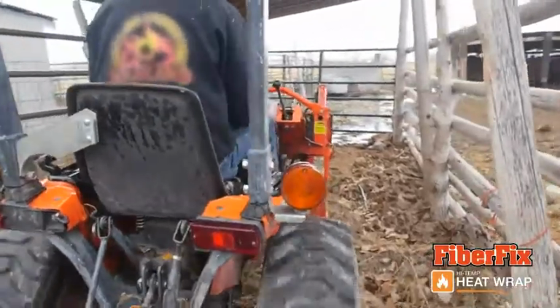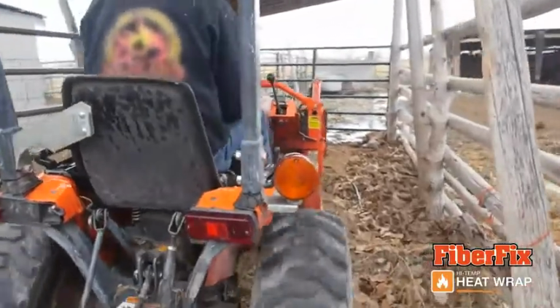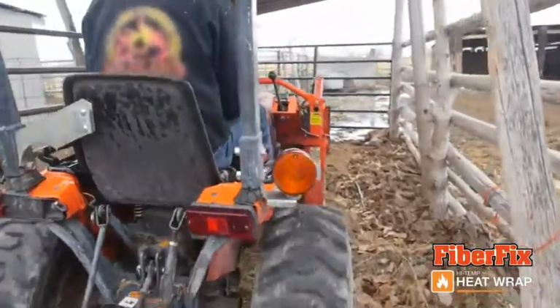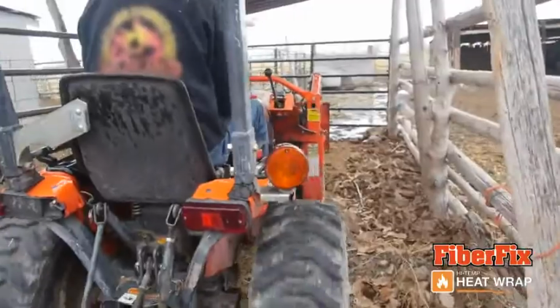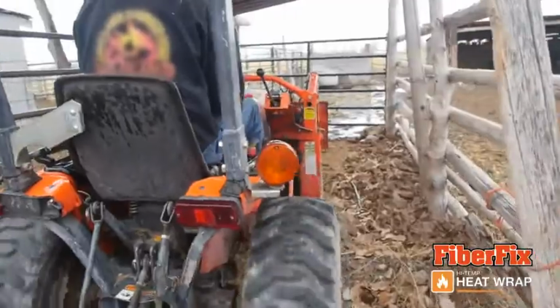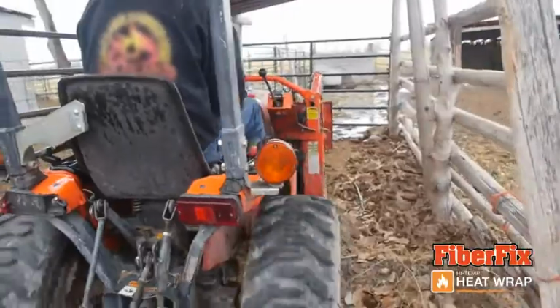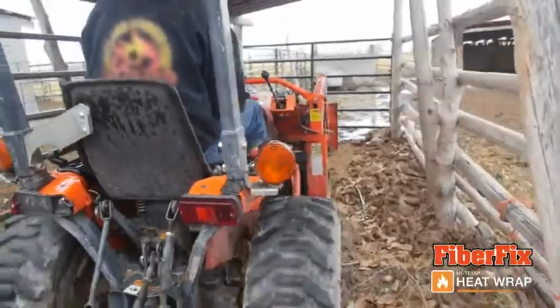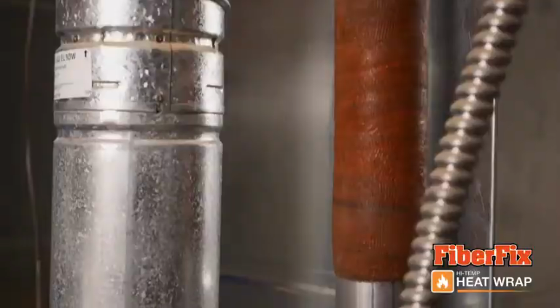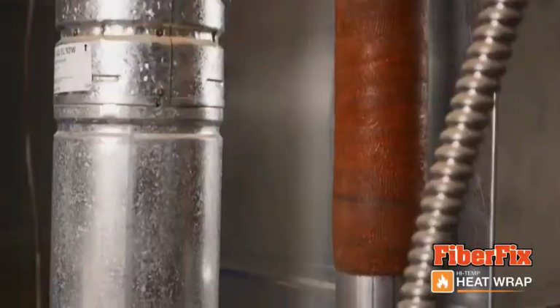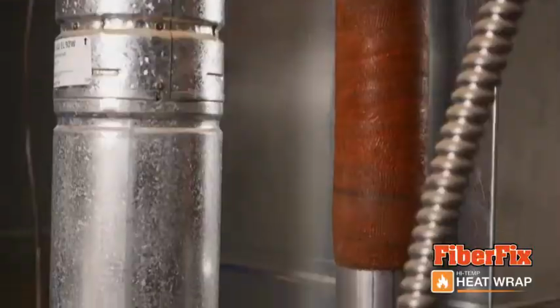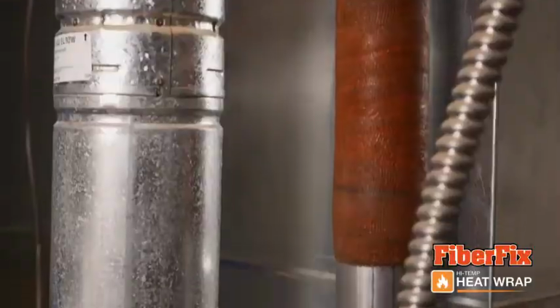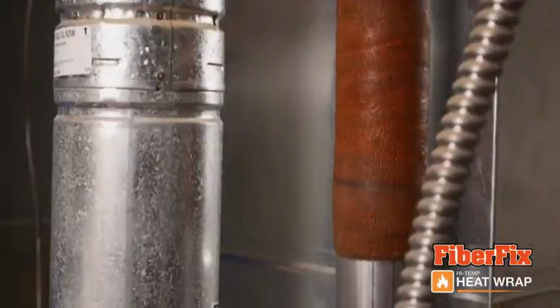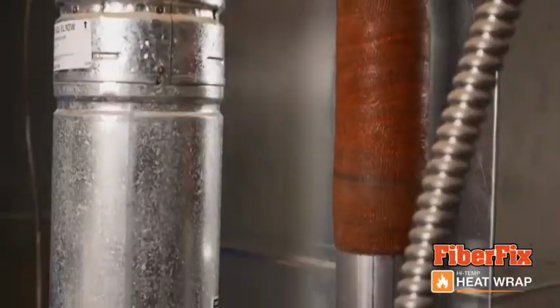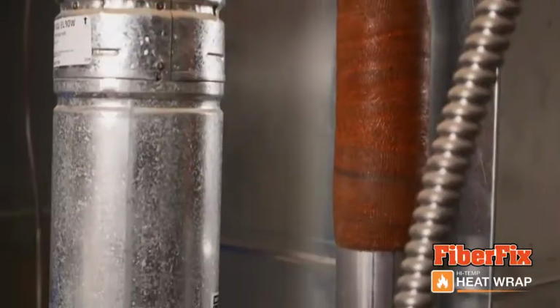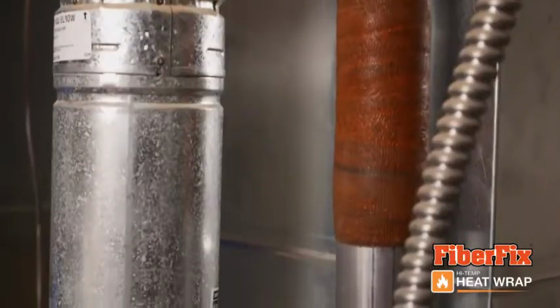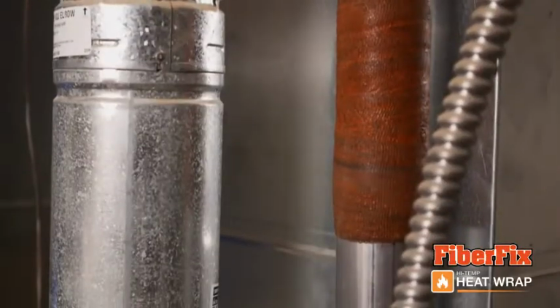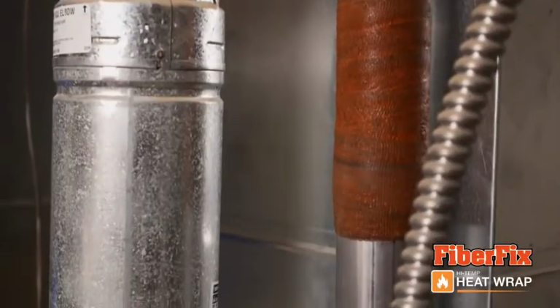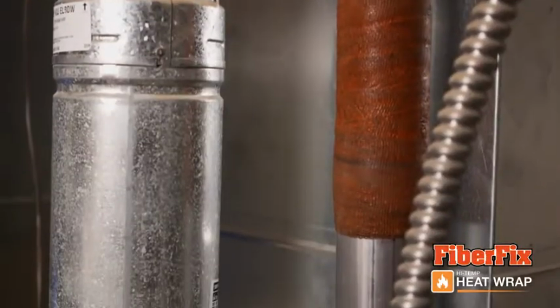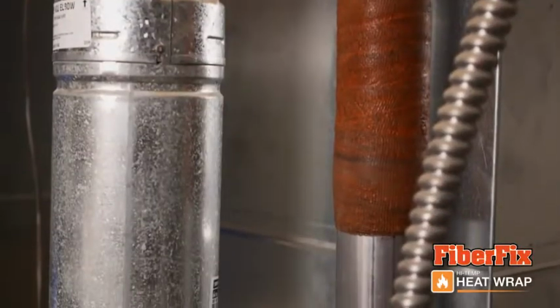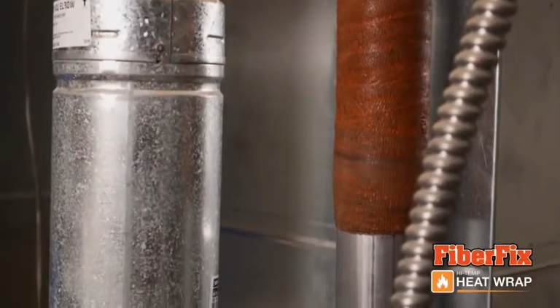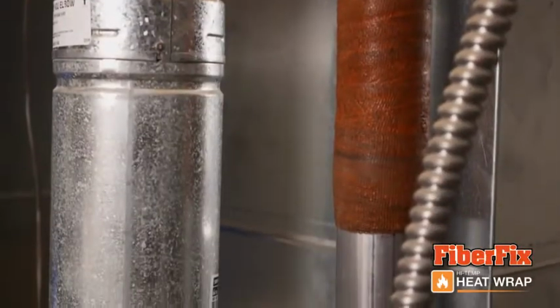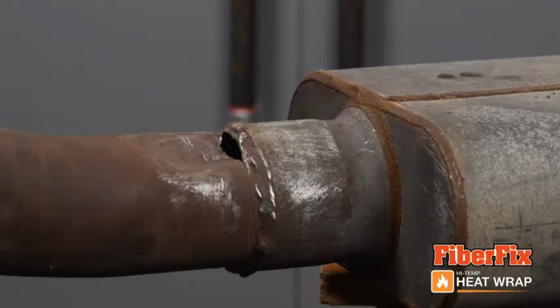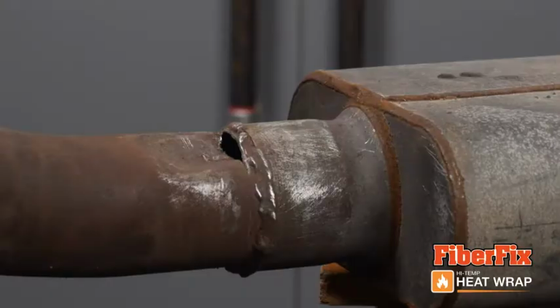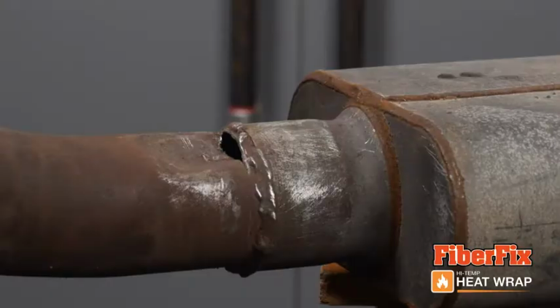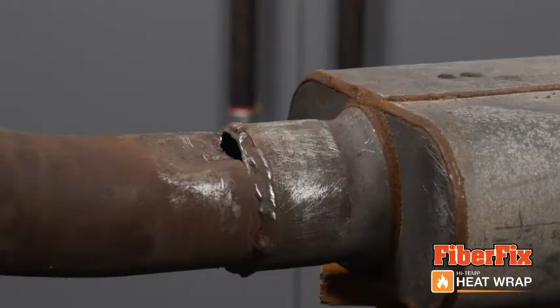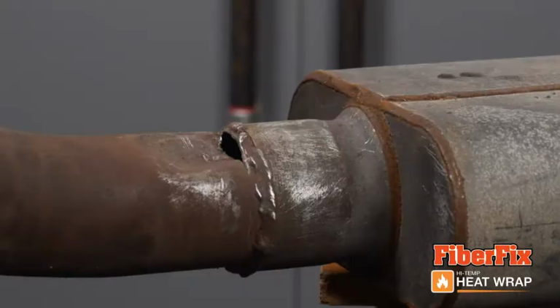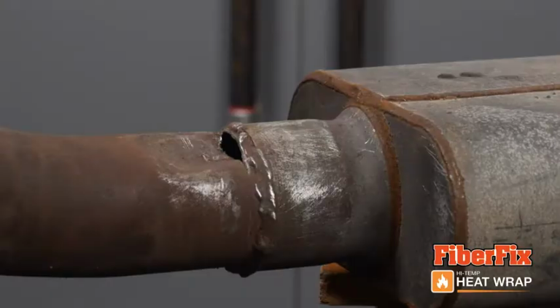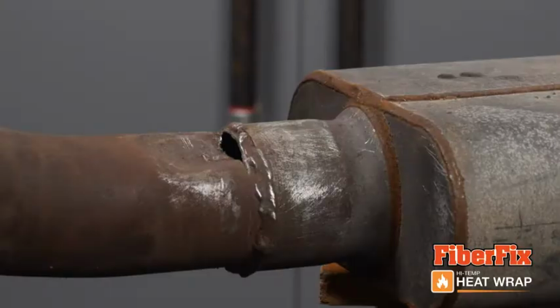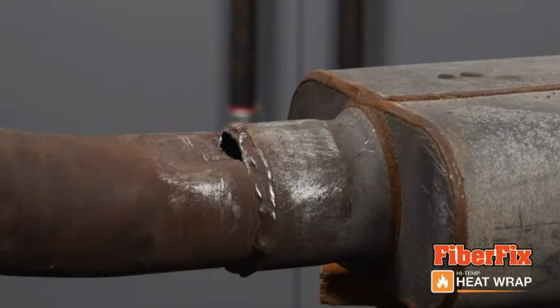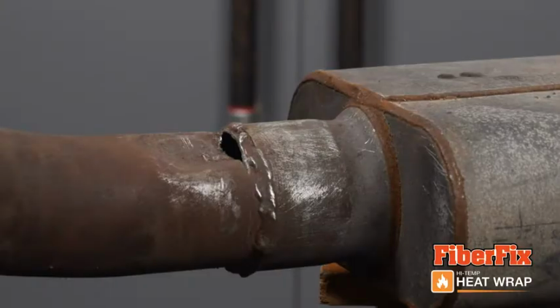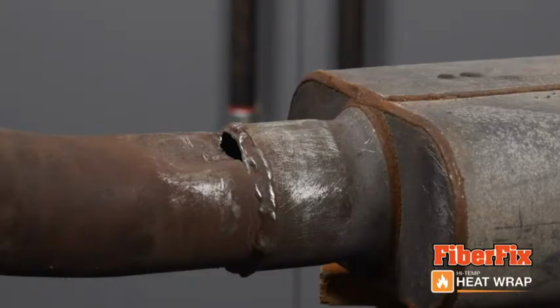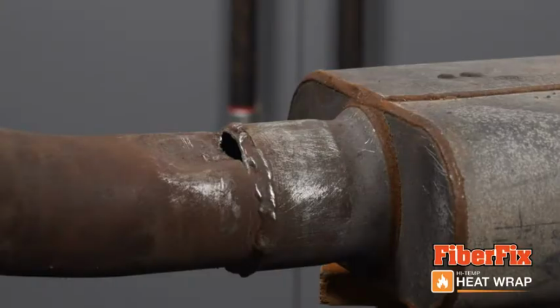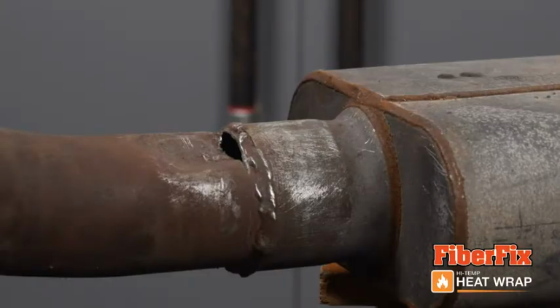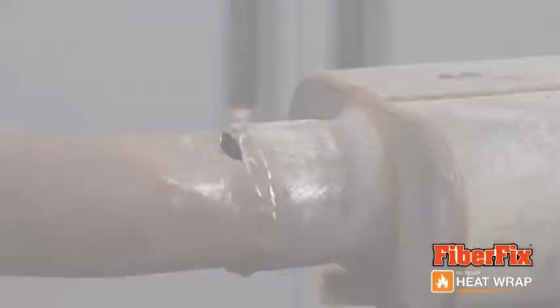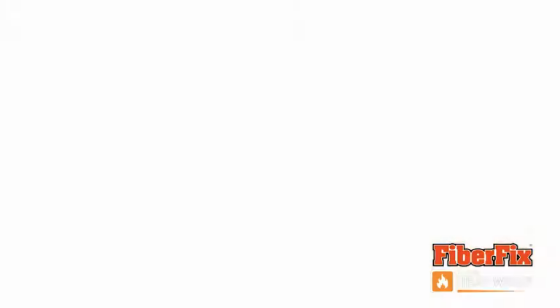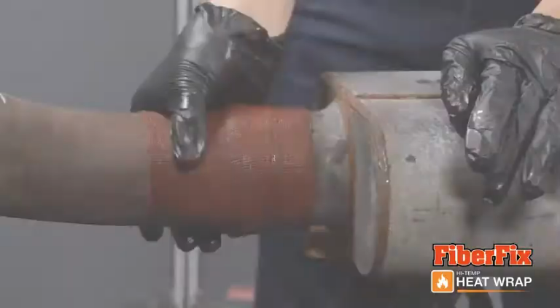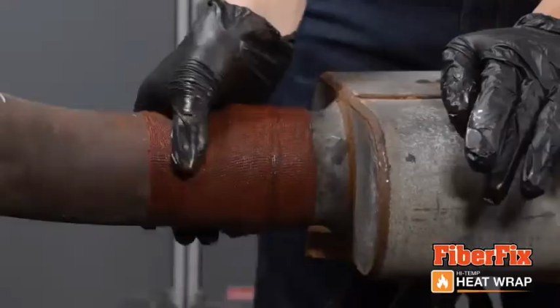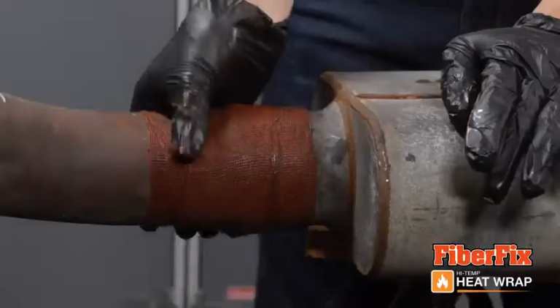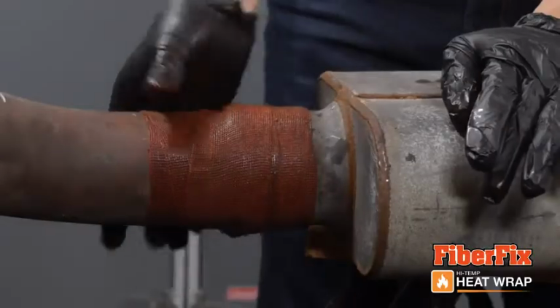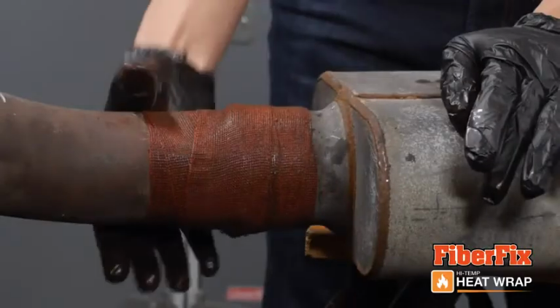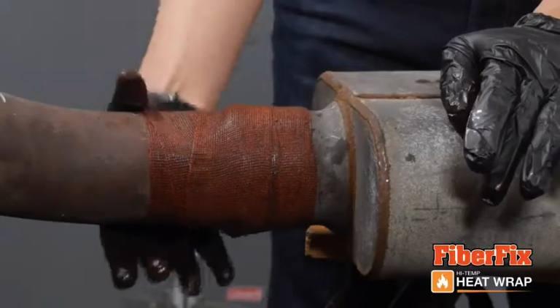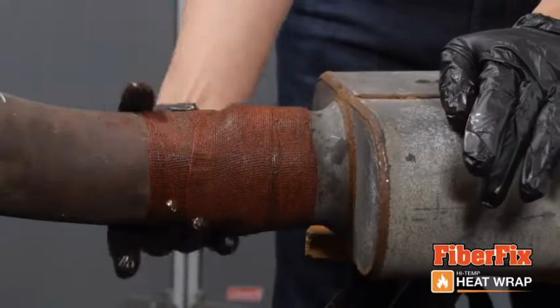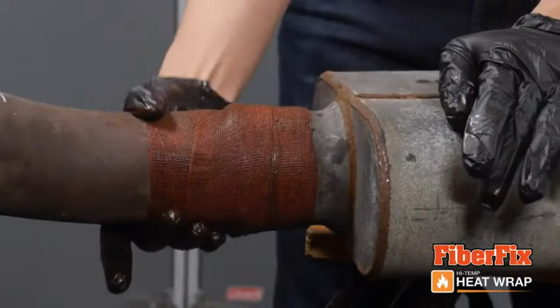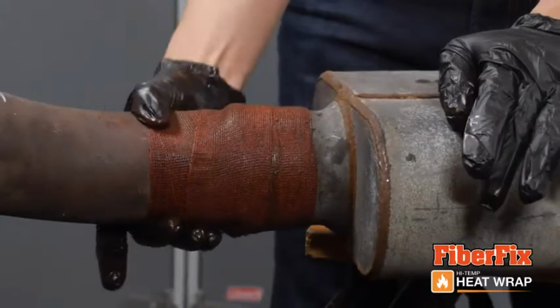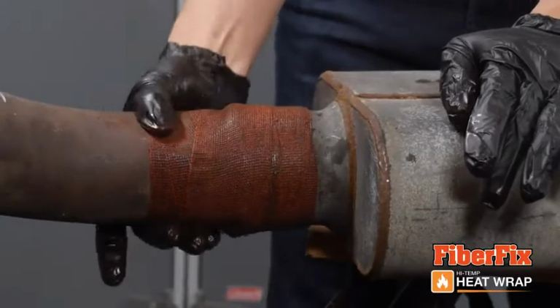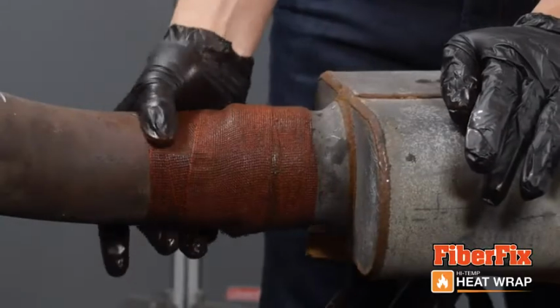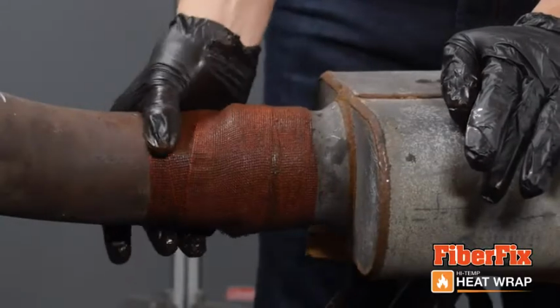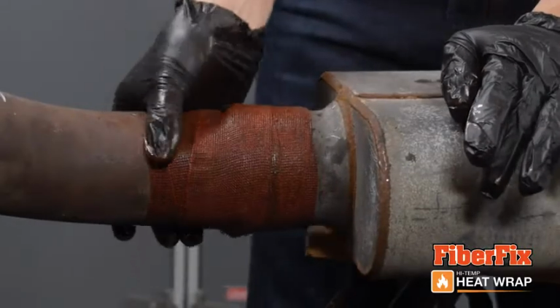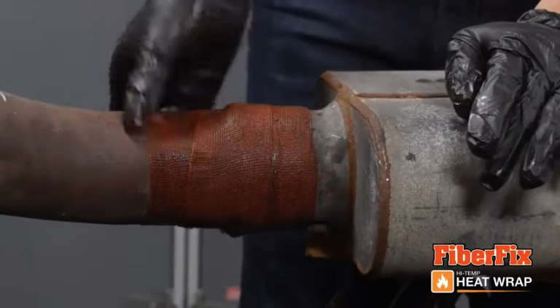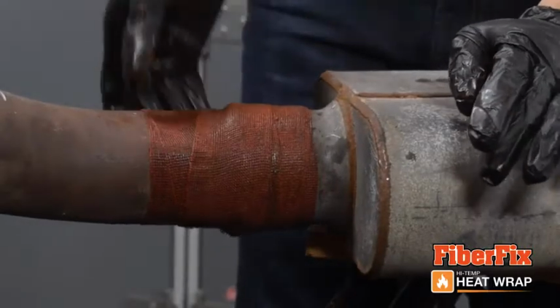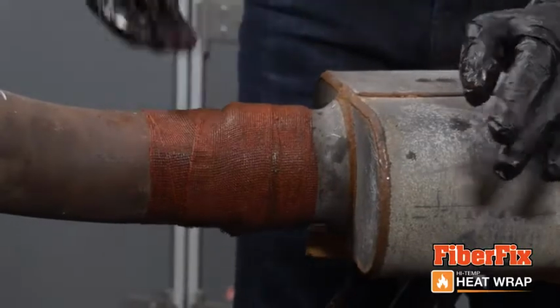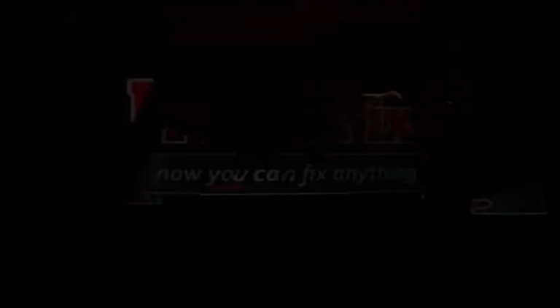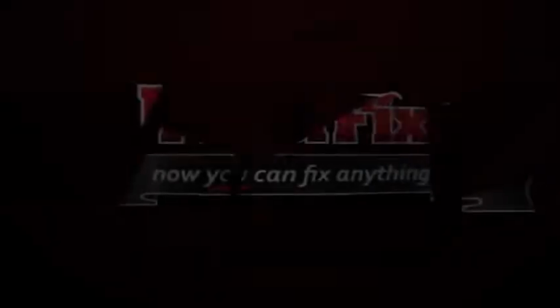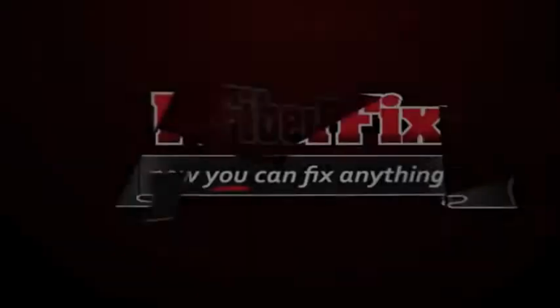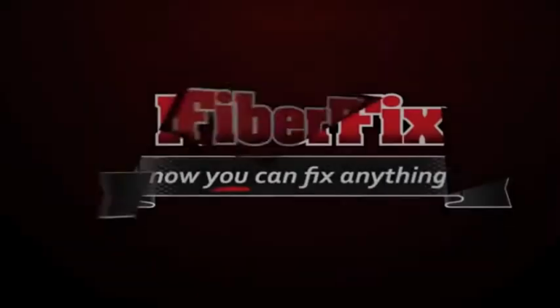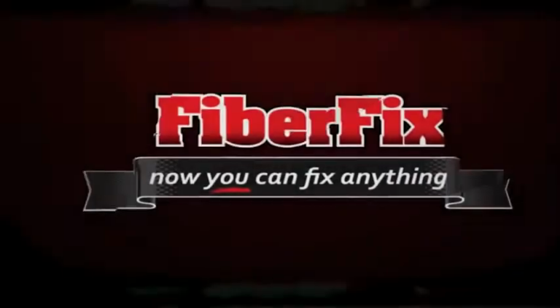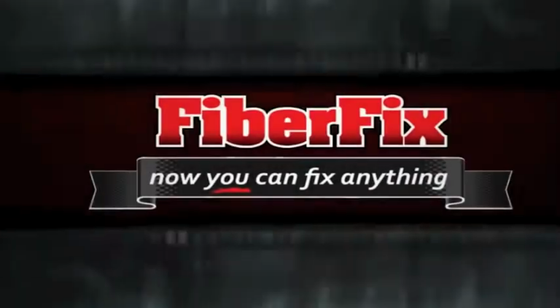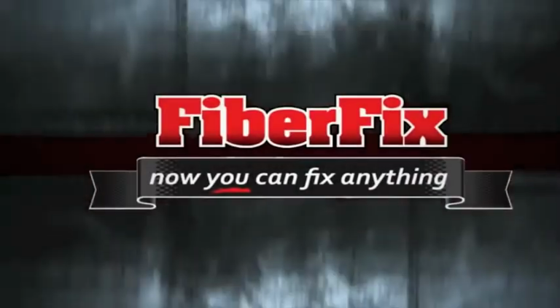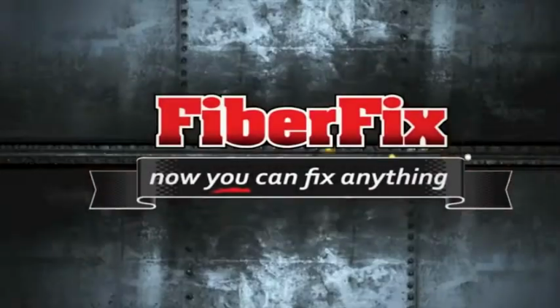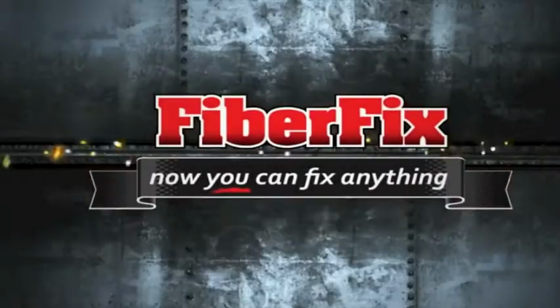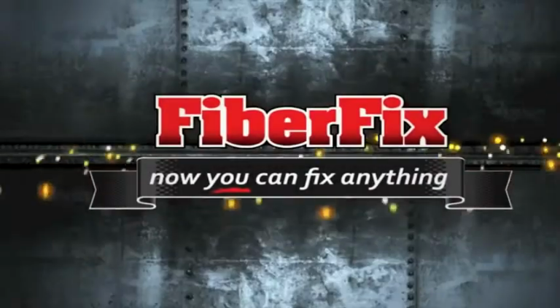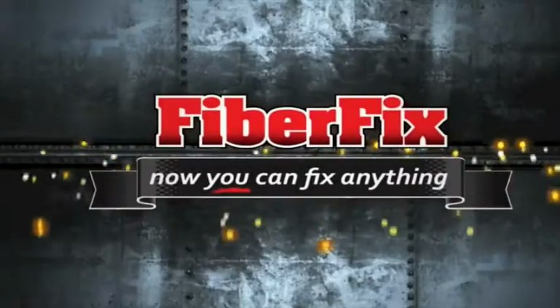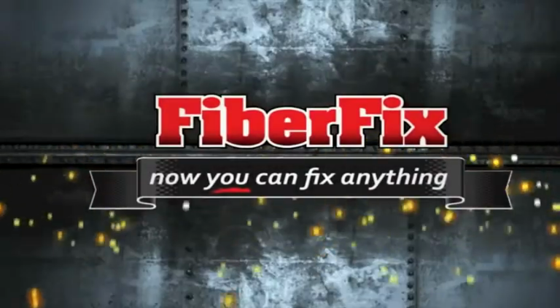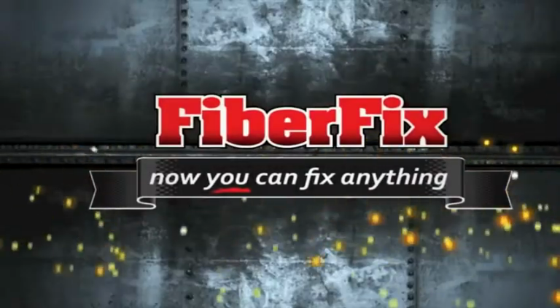For the most durable, permanent fix, don't replace it — FiberFix it with the new heat wrap from FiberFix.